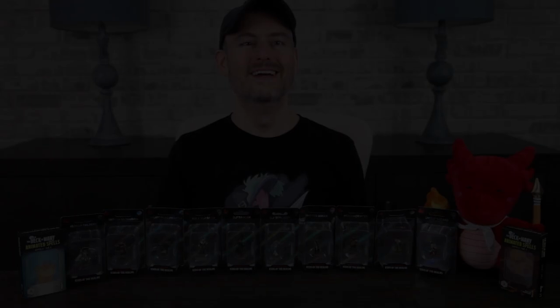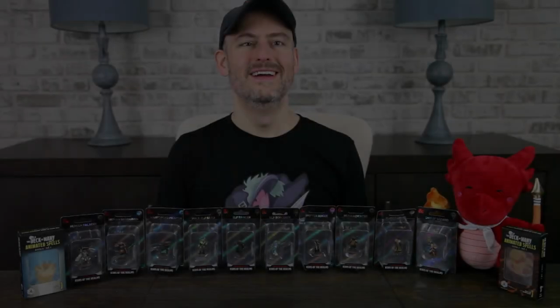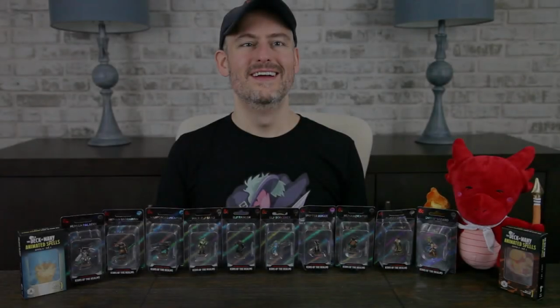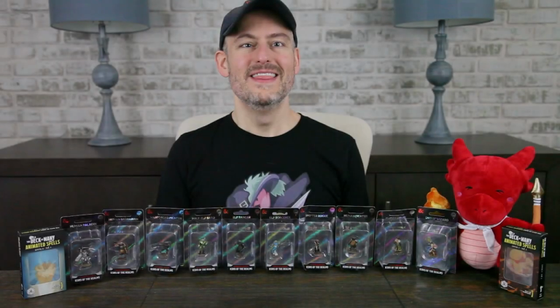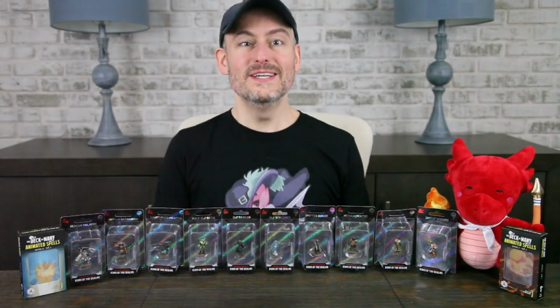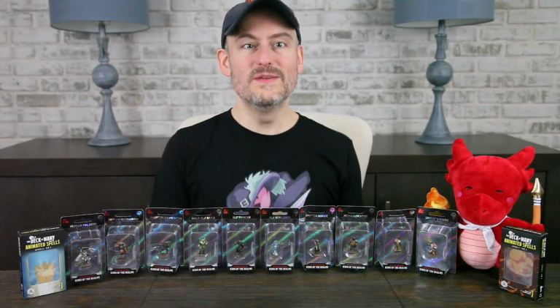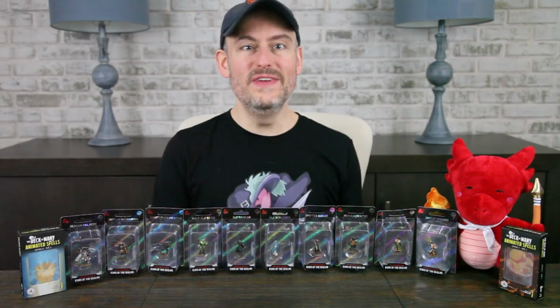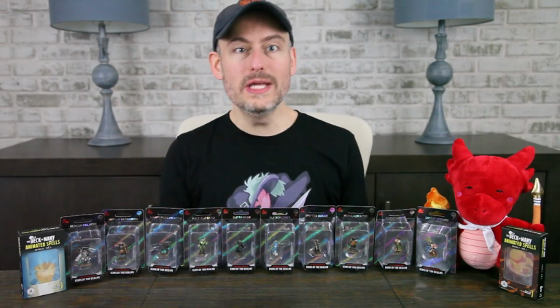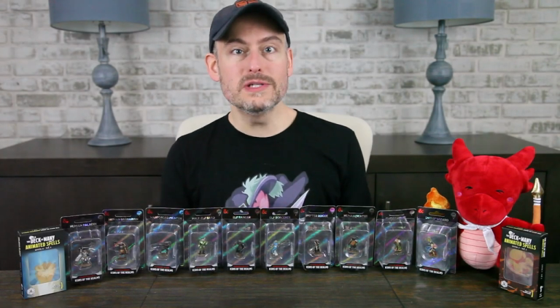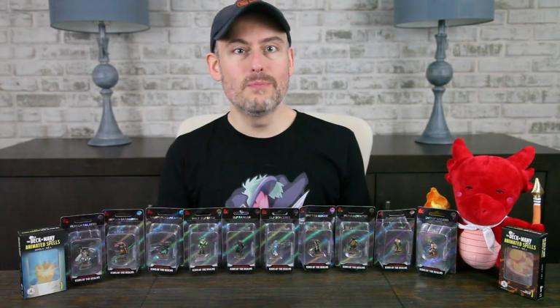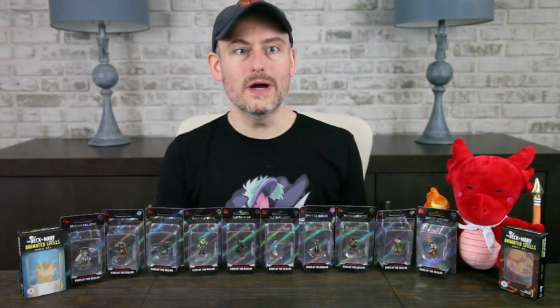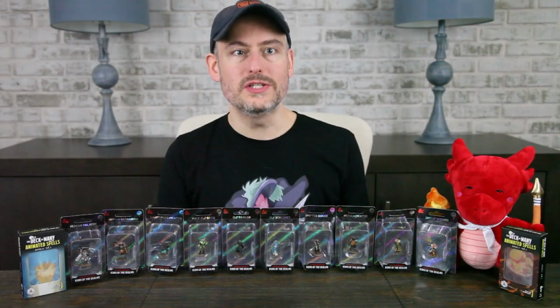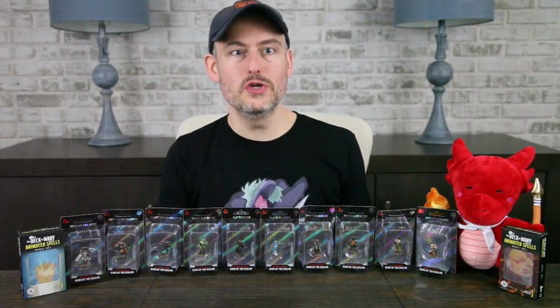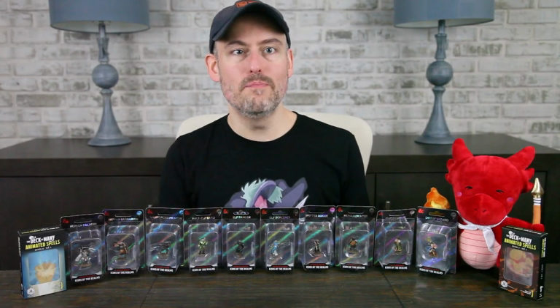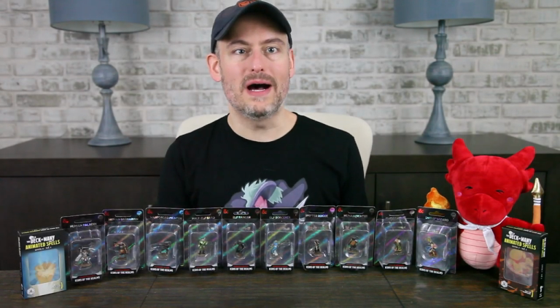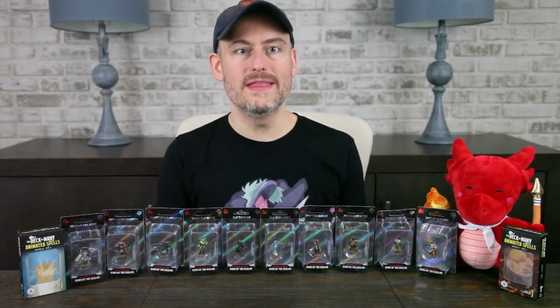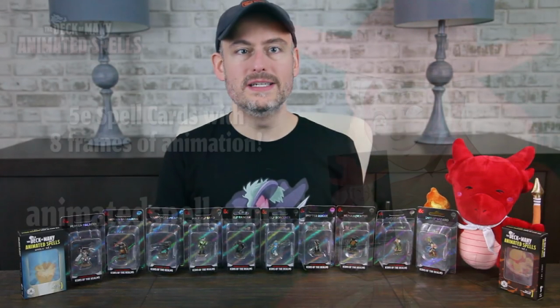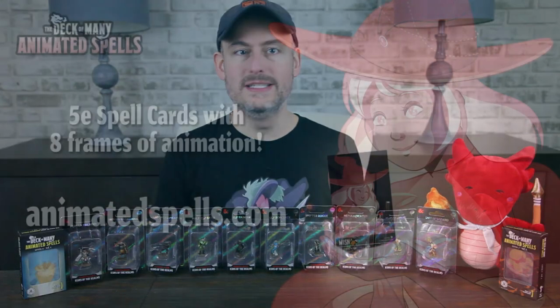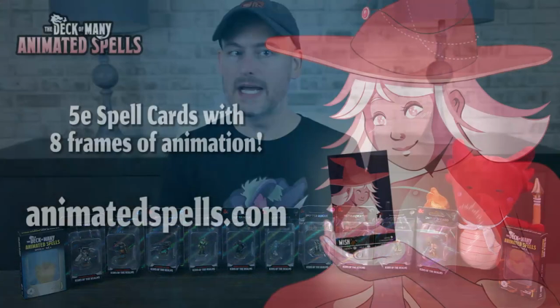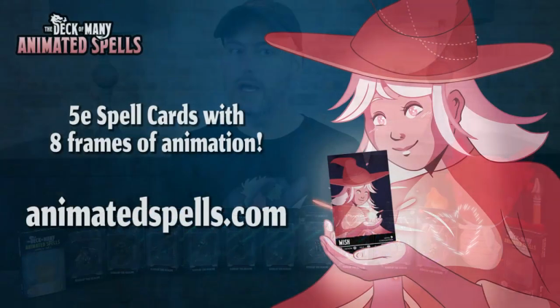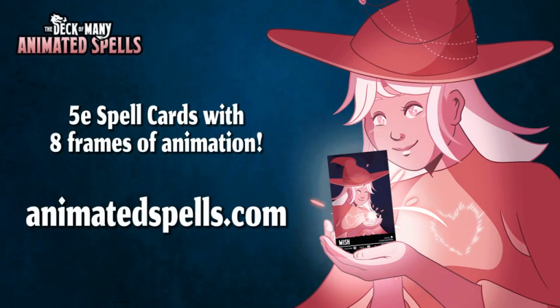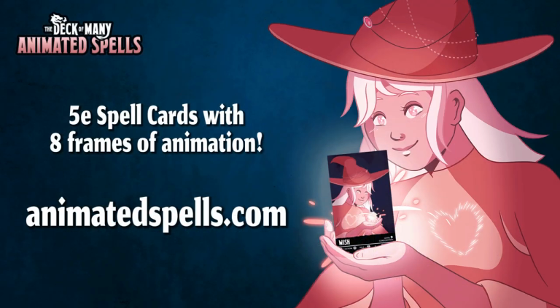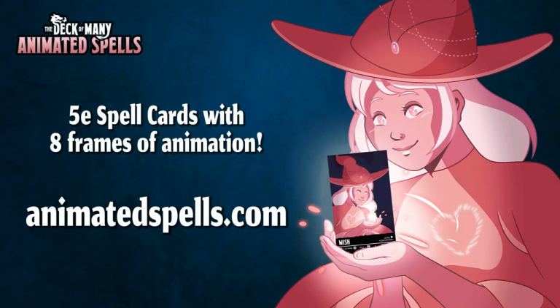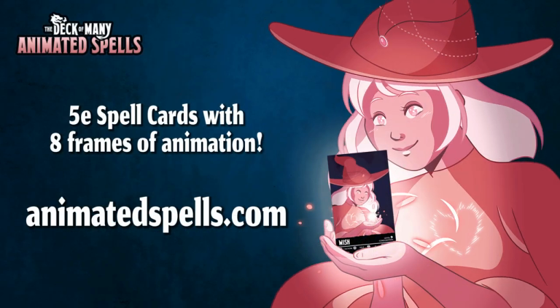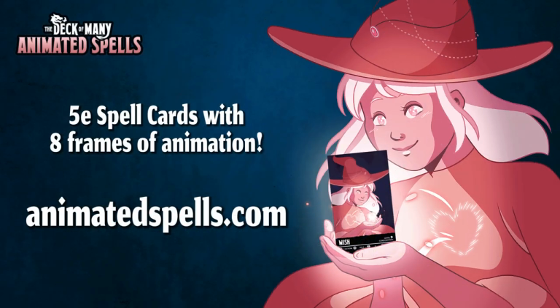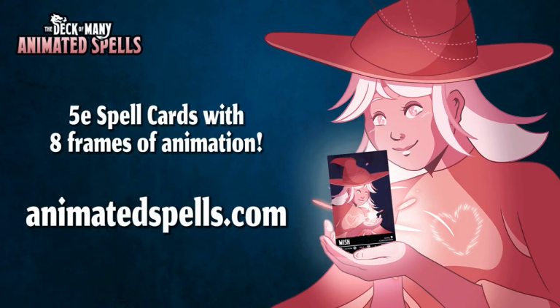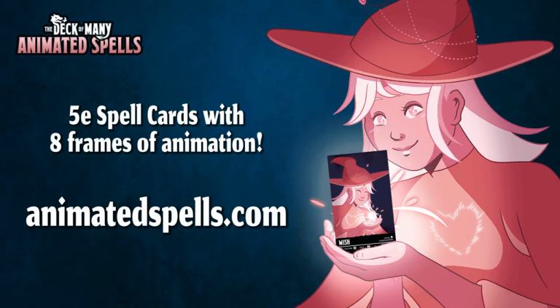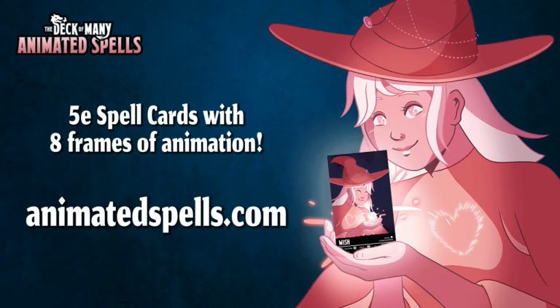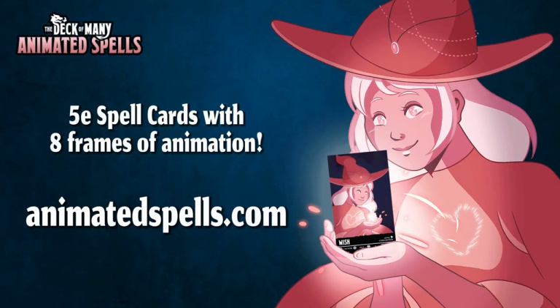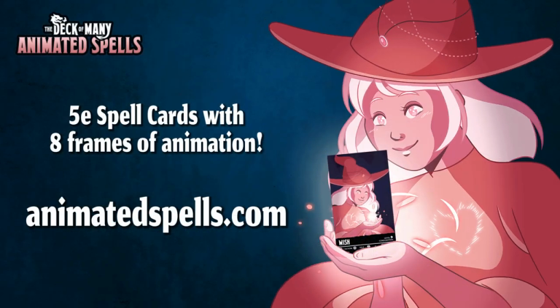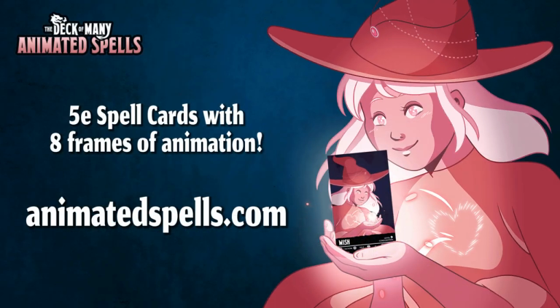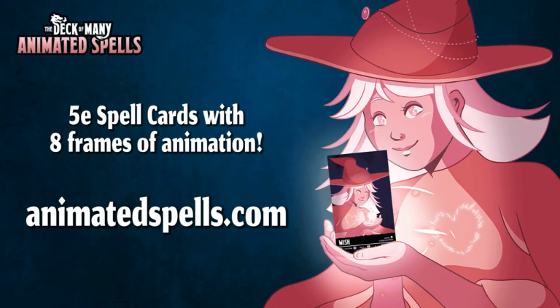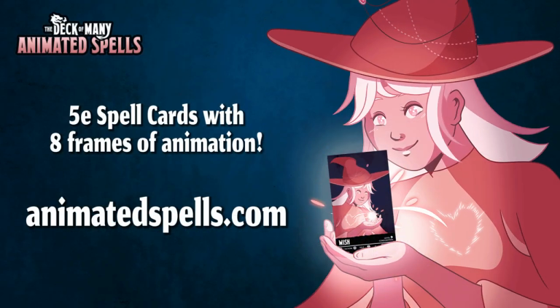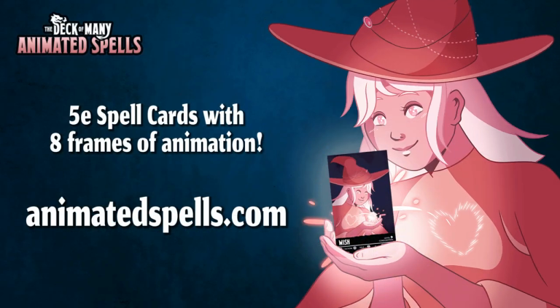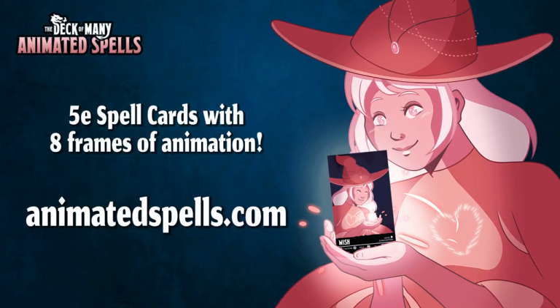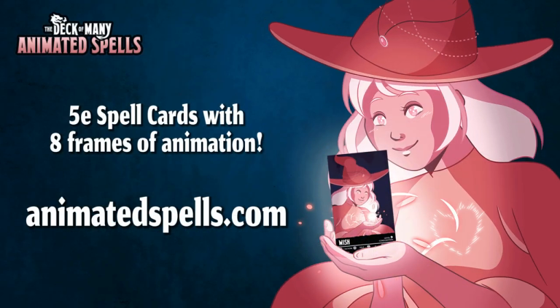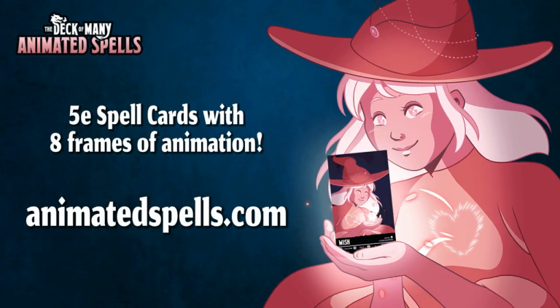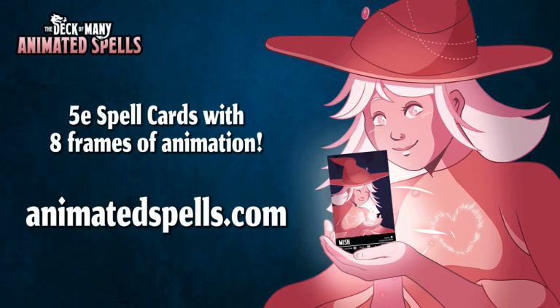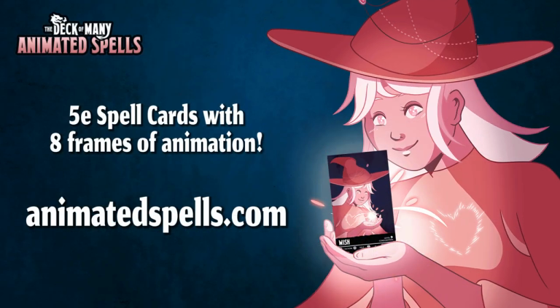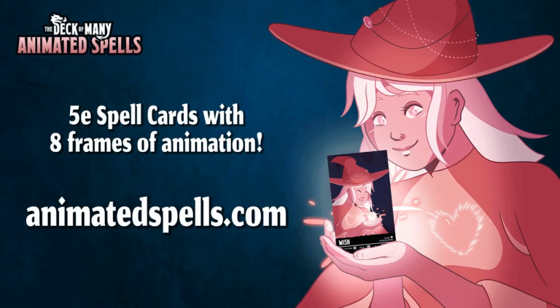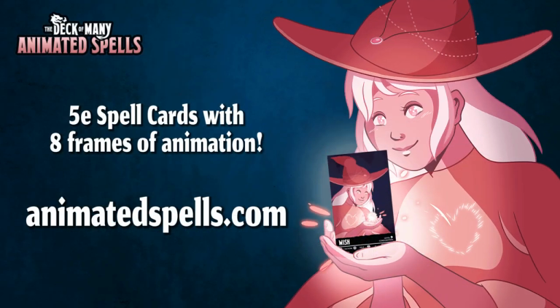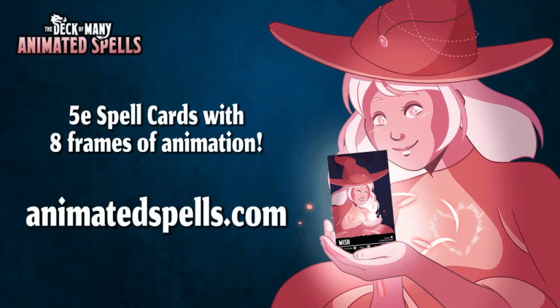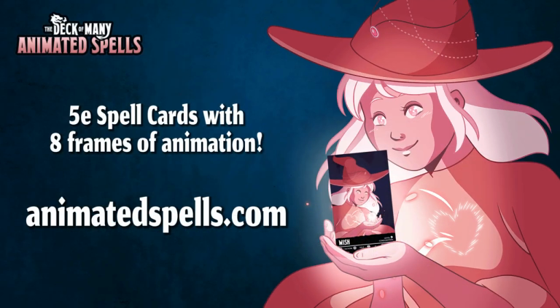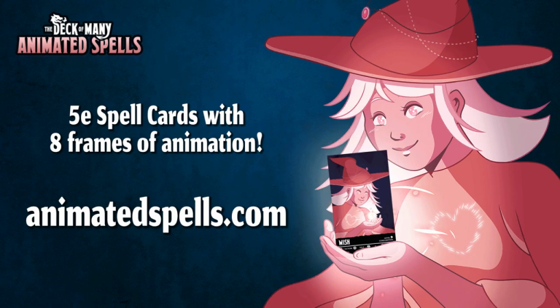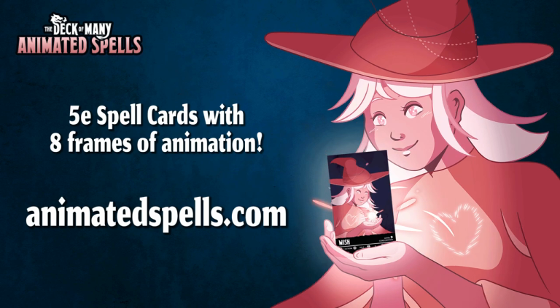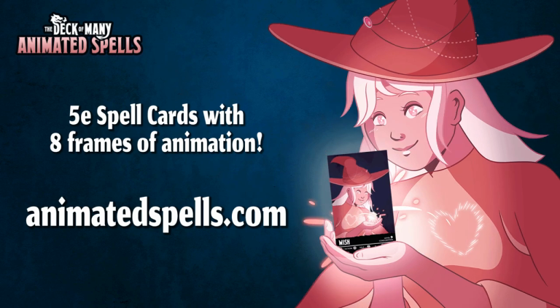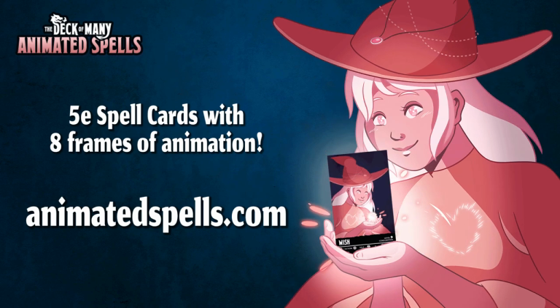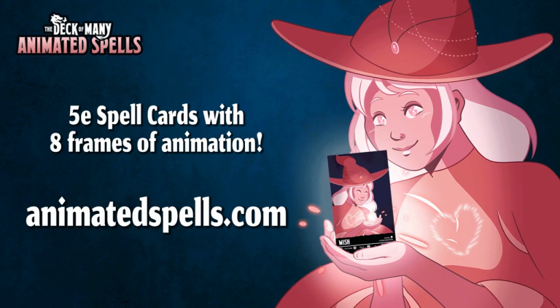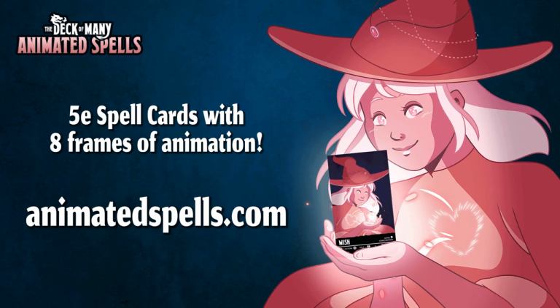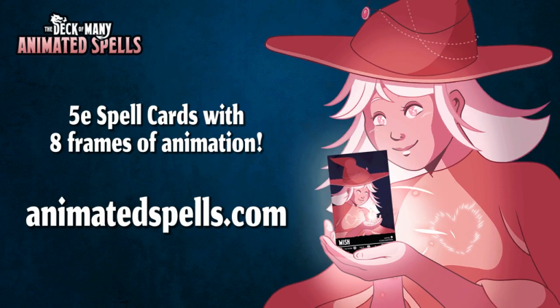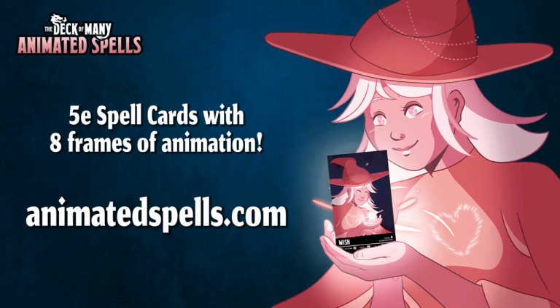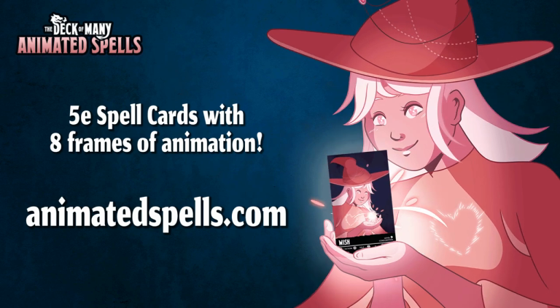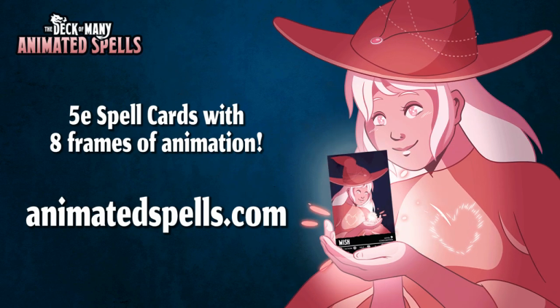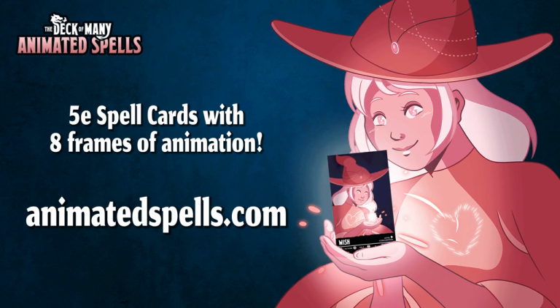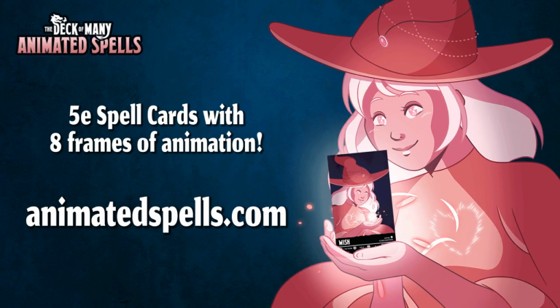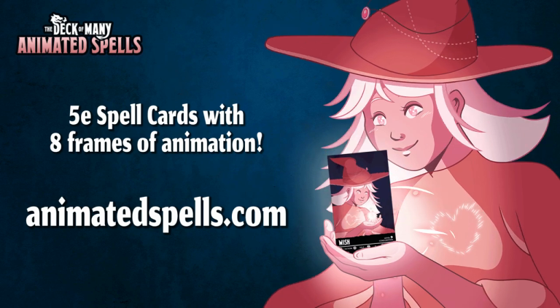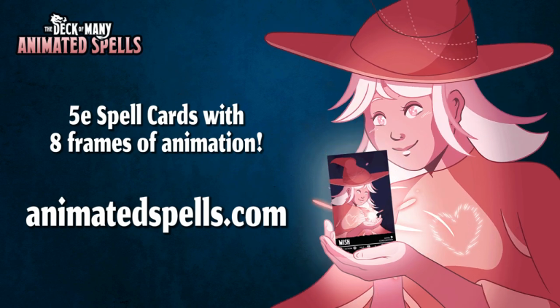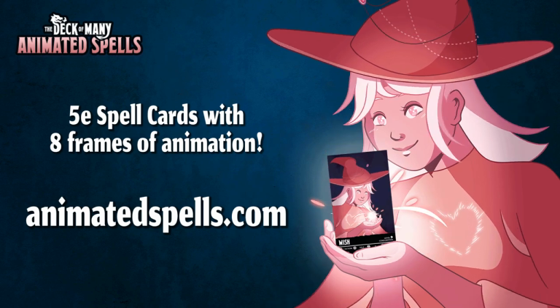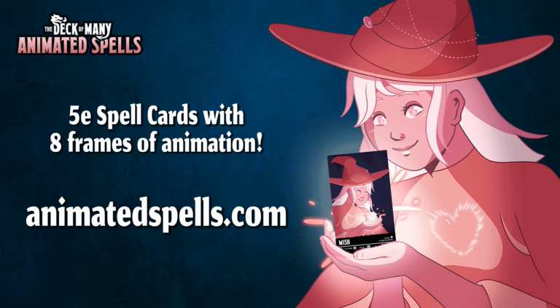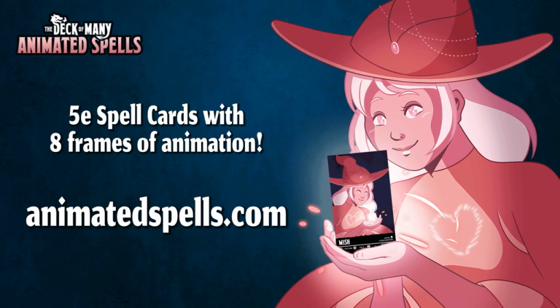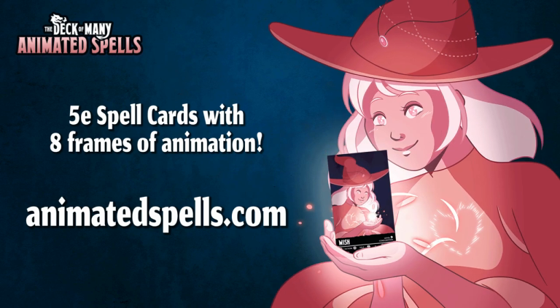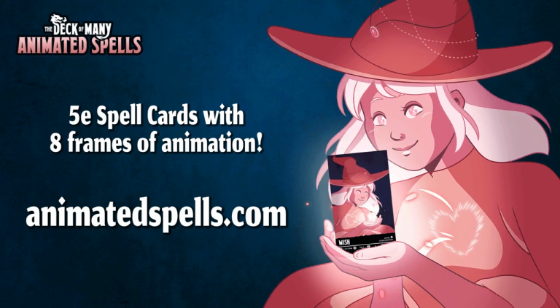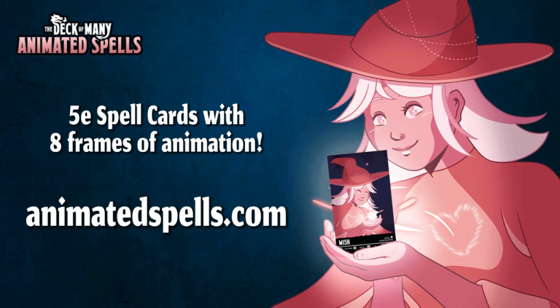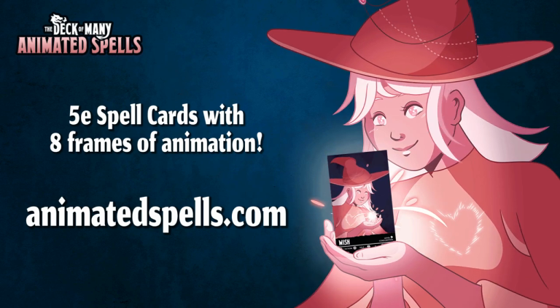This video is brought to you by the Deck of Many and their Animated Spell Cards, on sale now at AnimatedSpells.com.